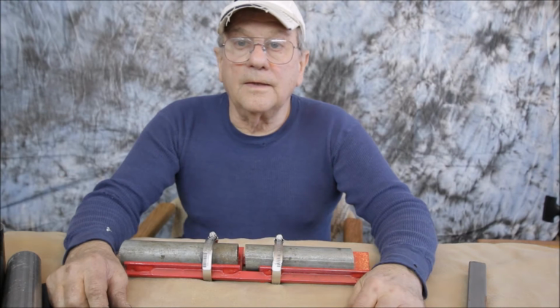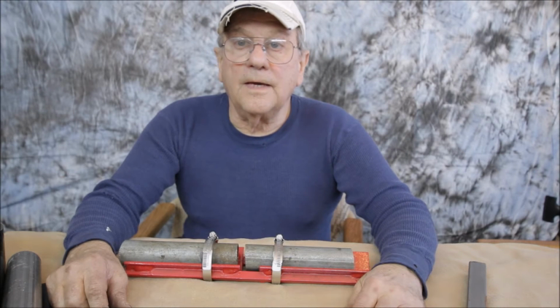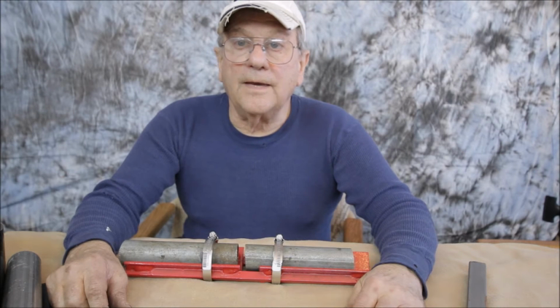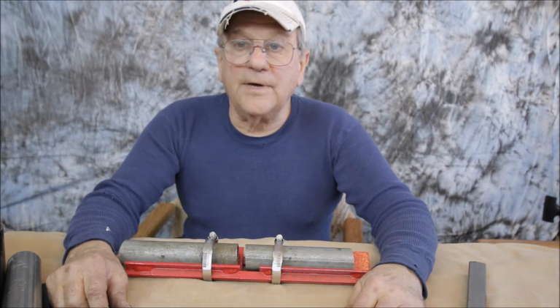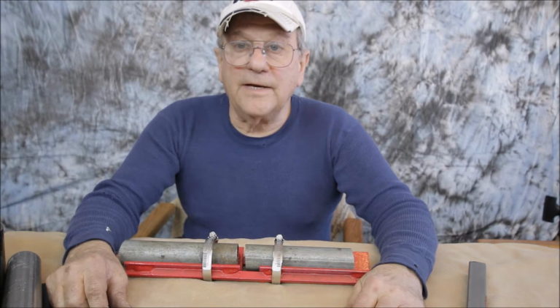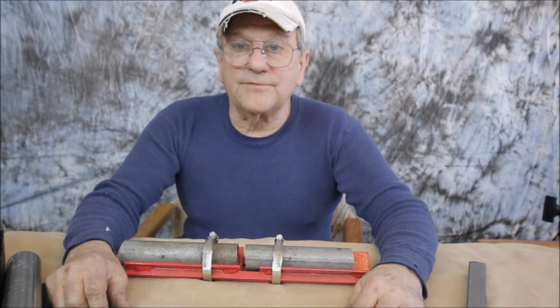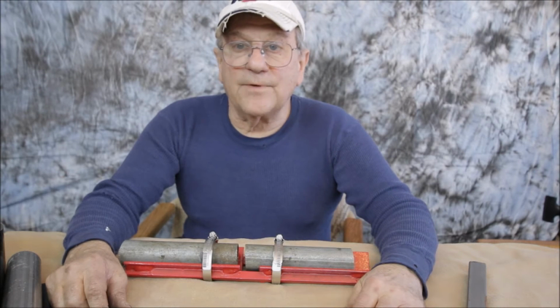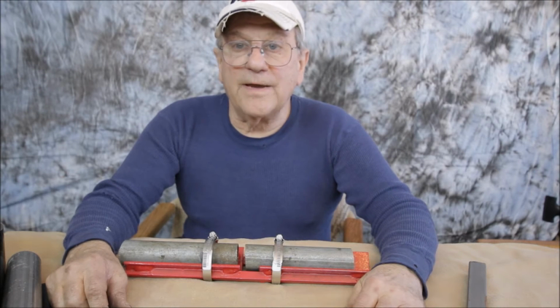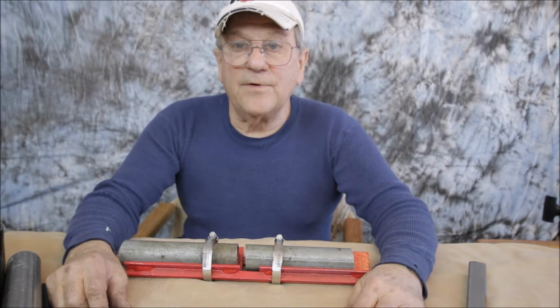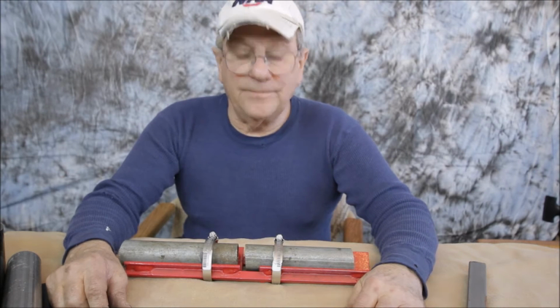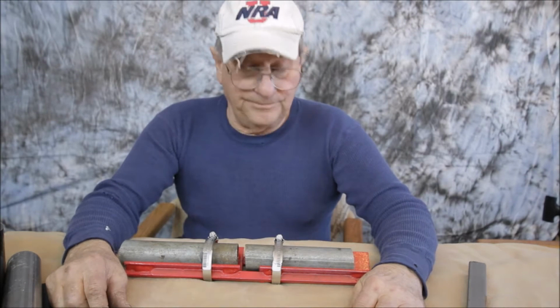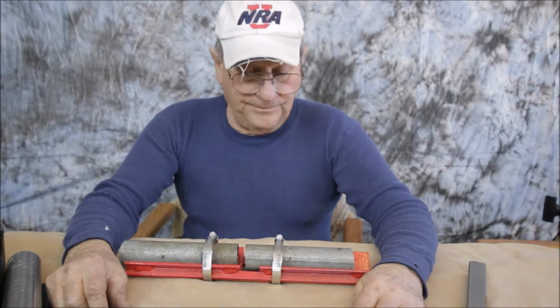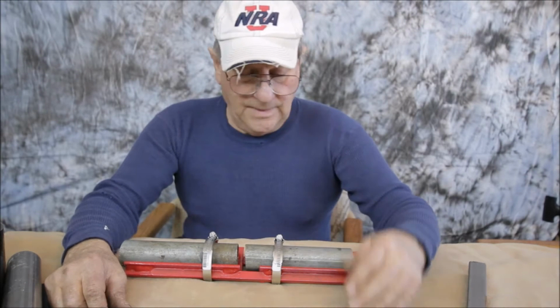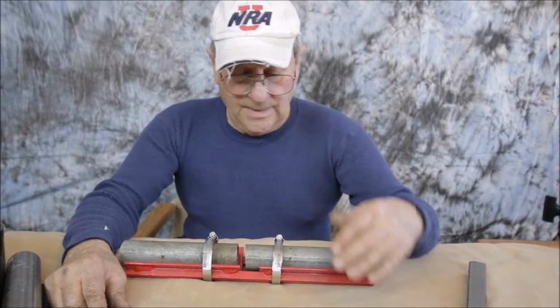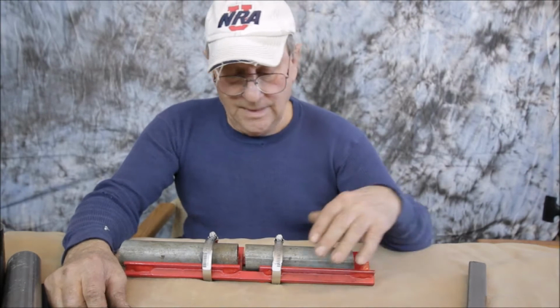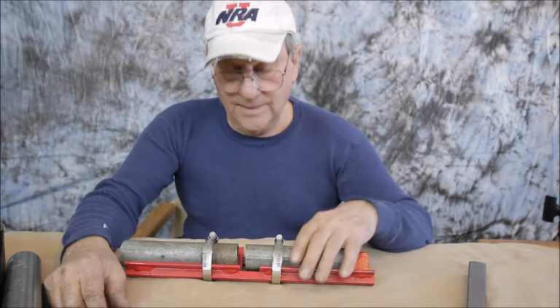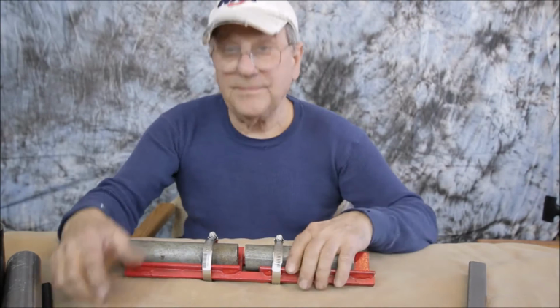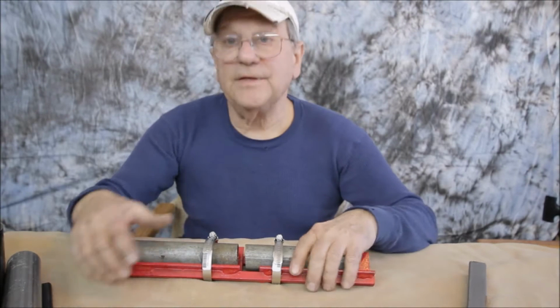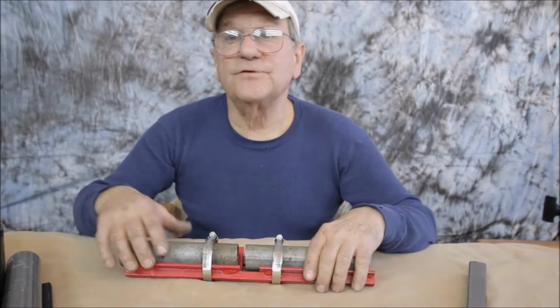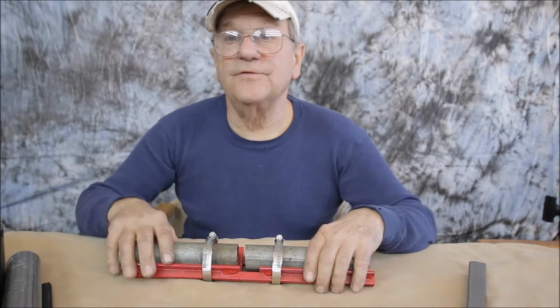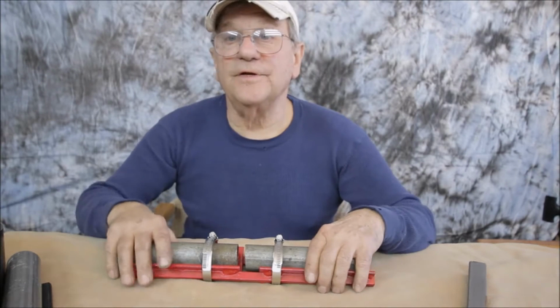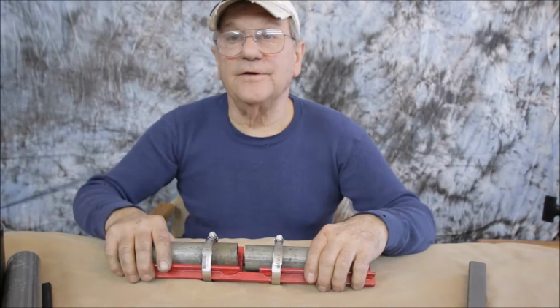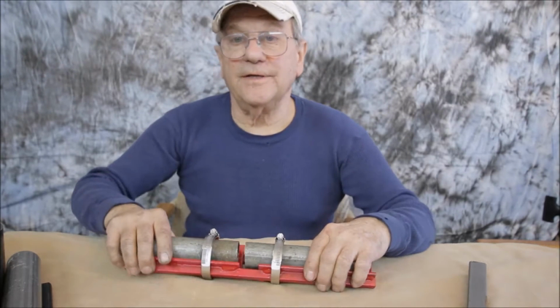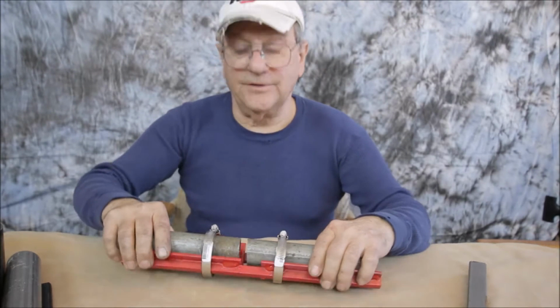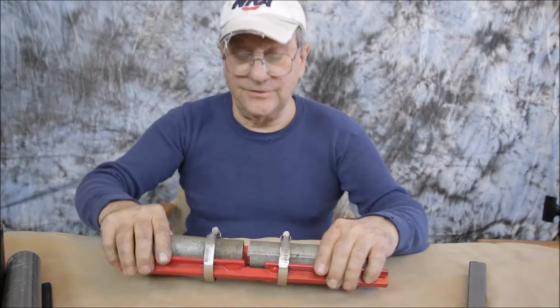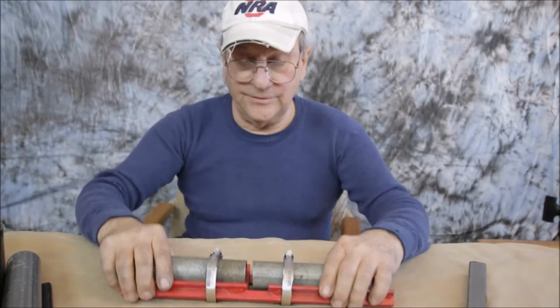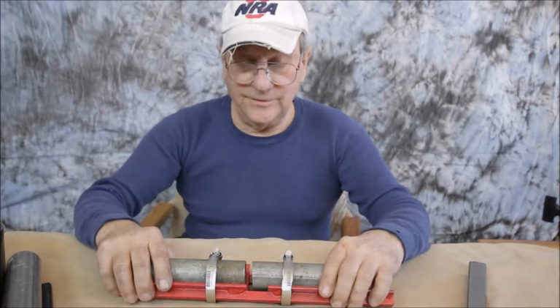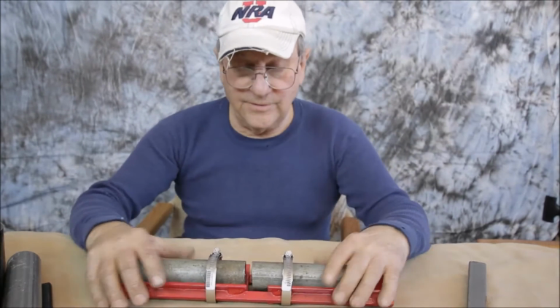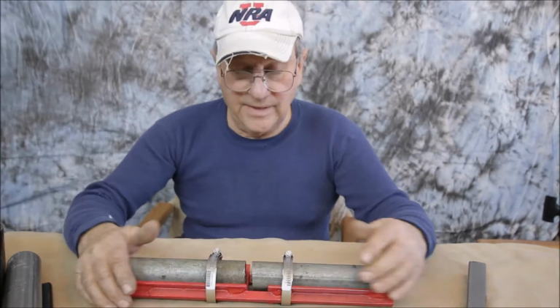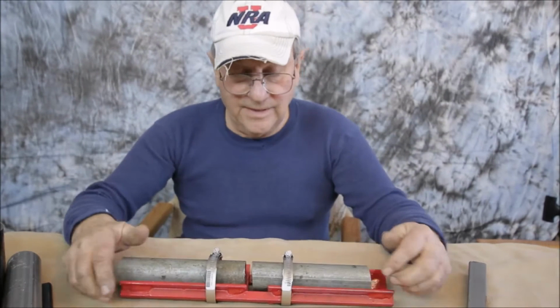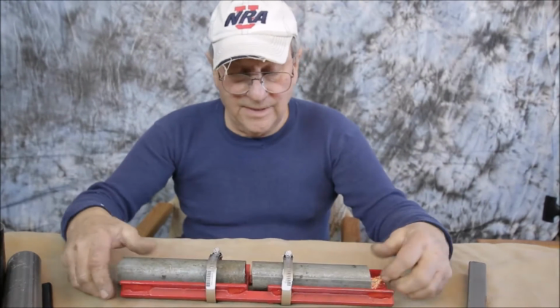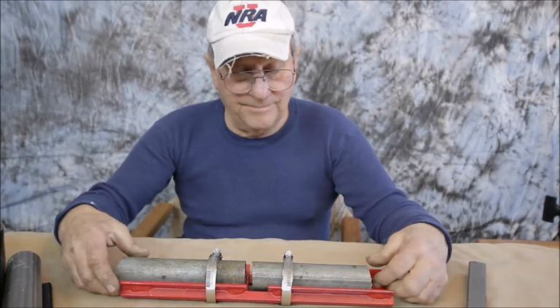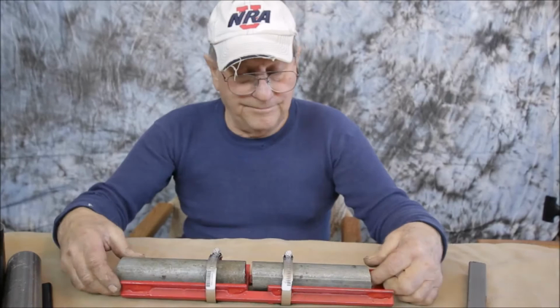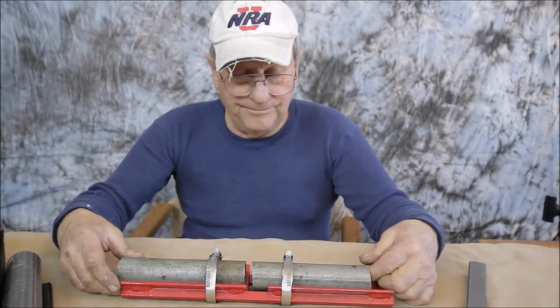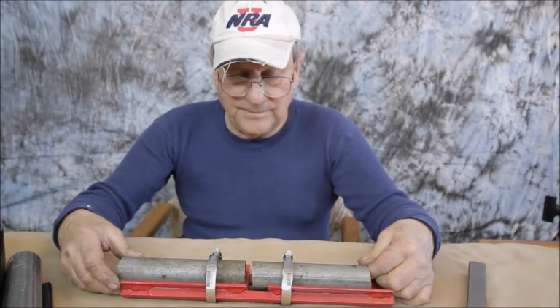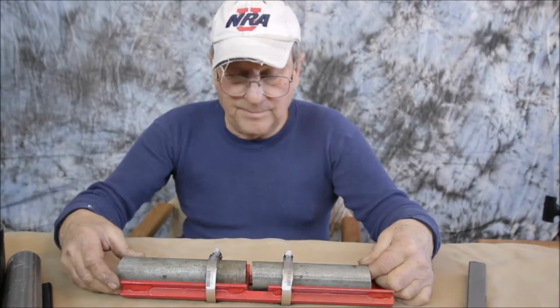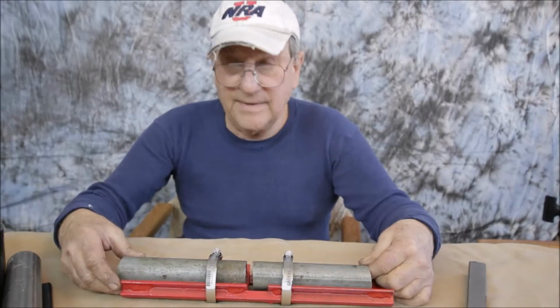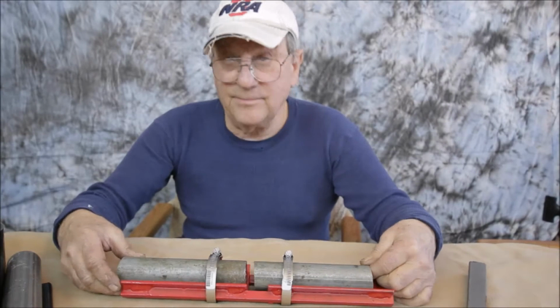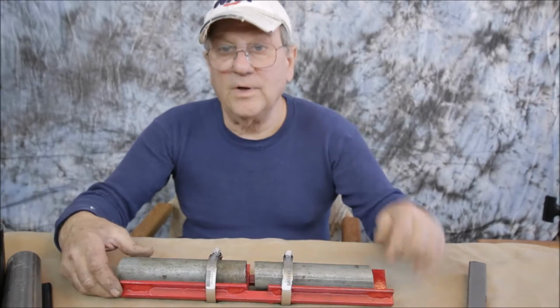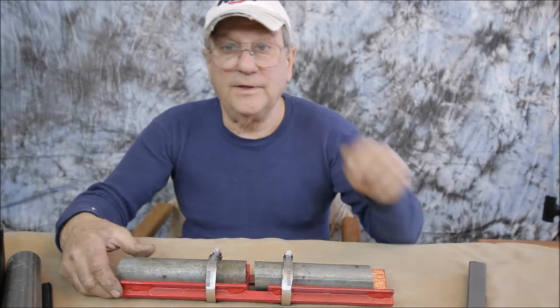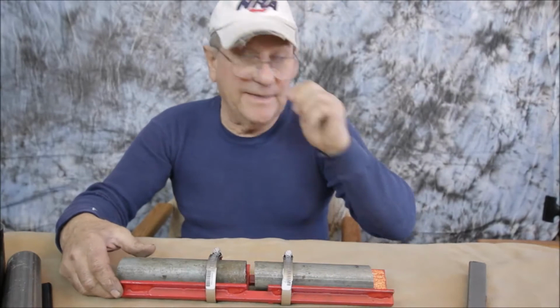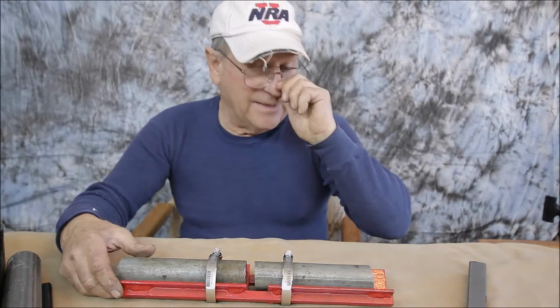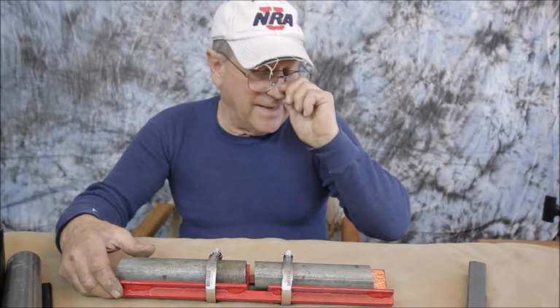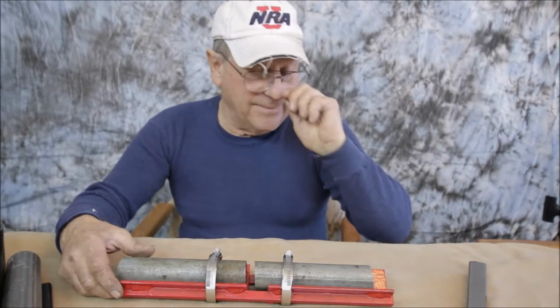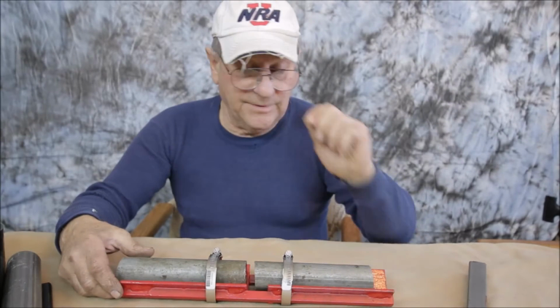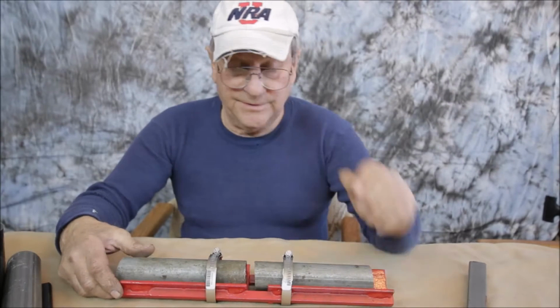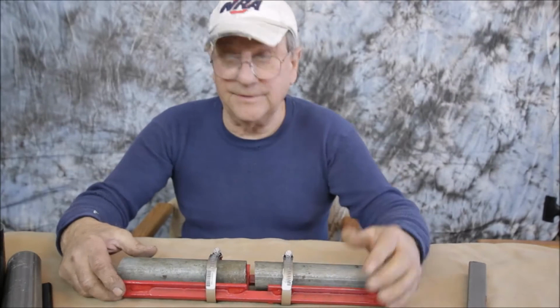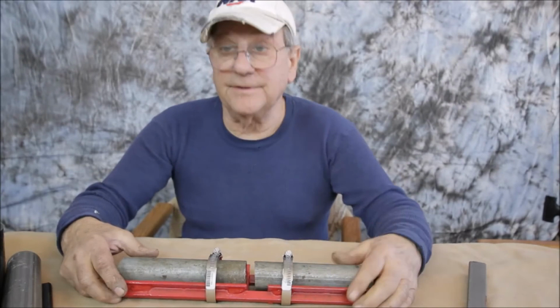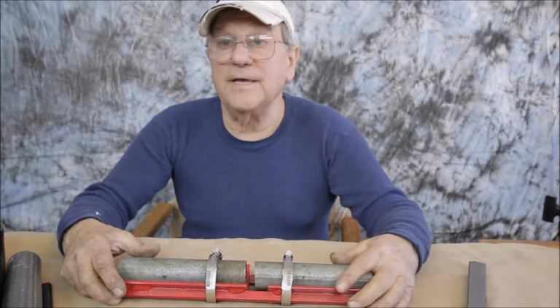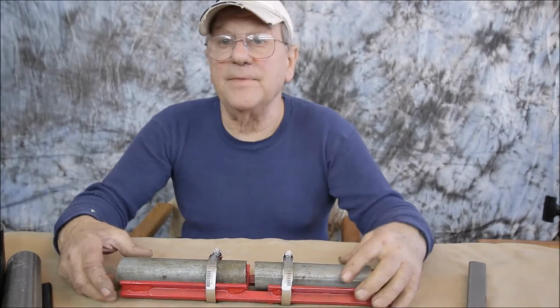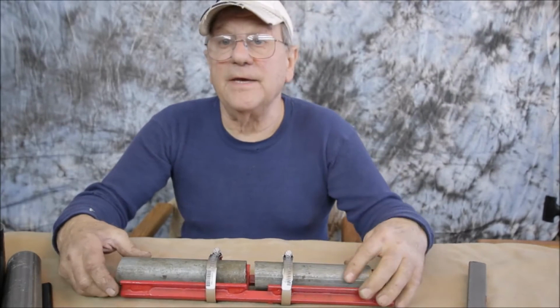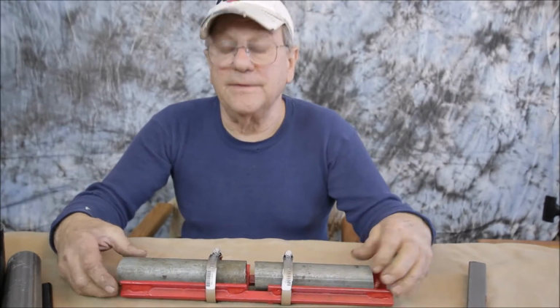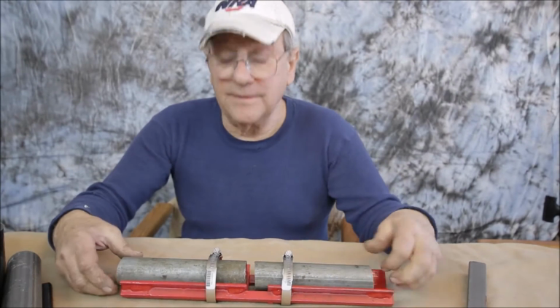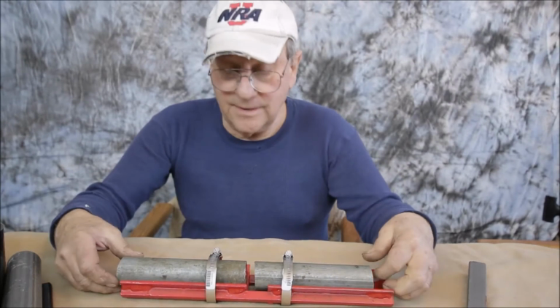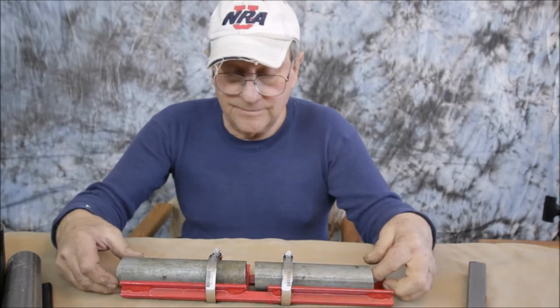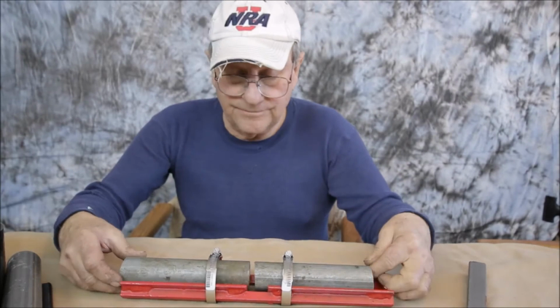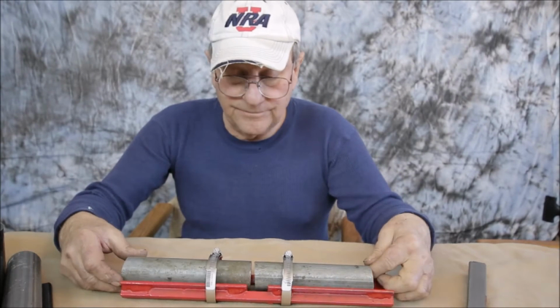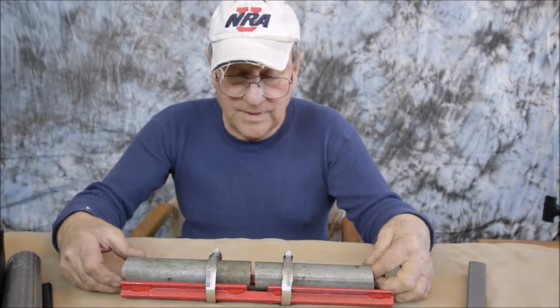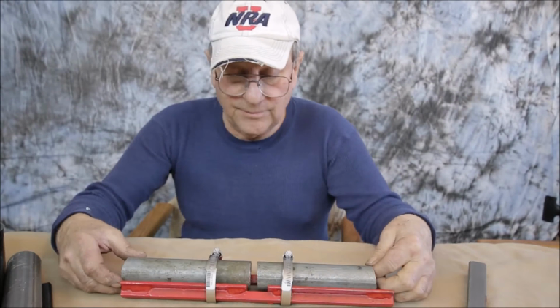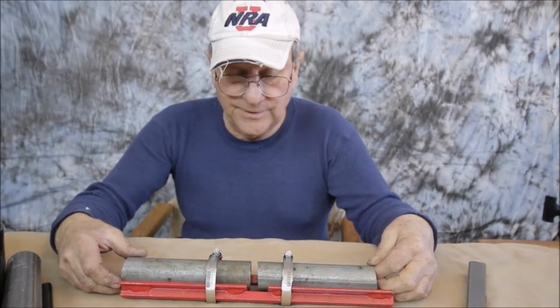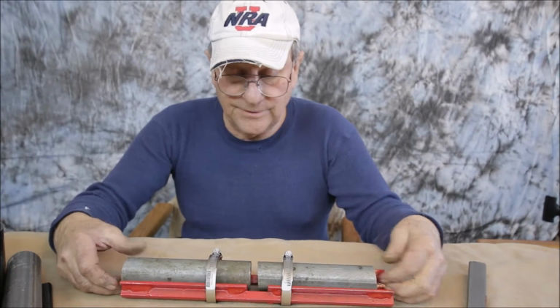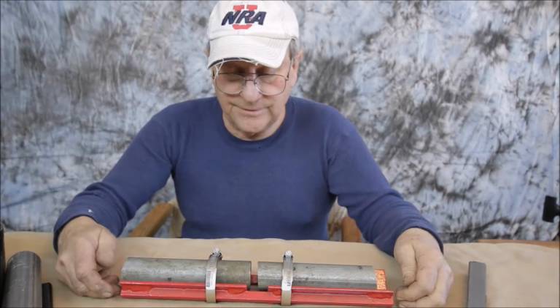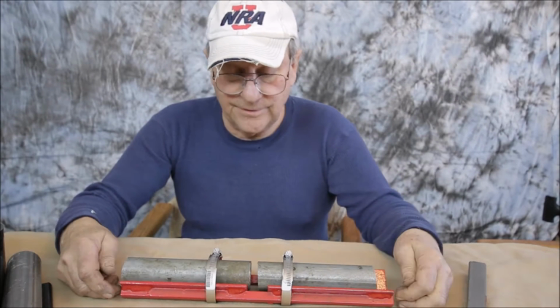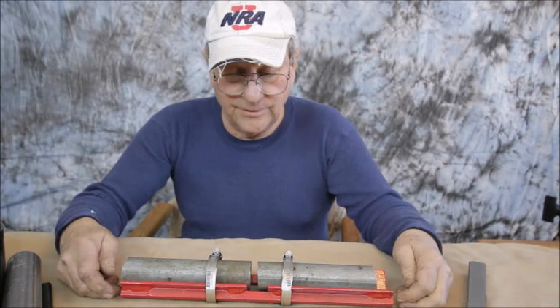Hi, my name is Ramo. In this video I'd like to show you a pipe welding alignment jig that I made a couple years ago.